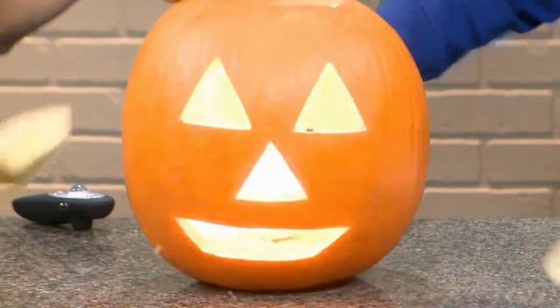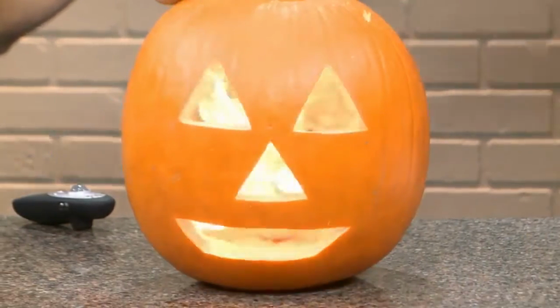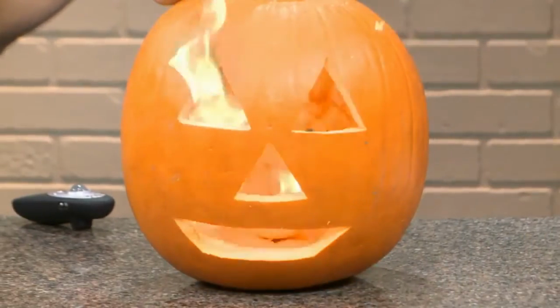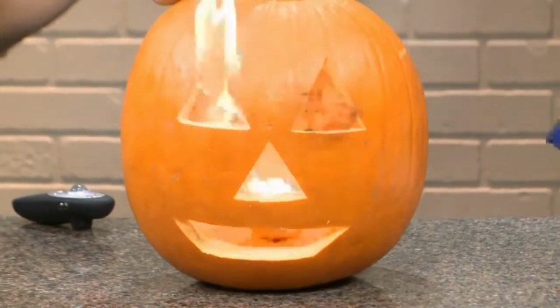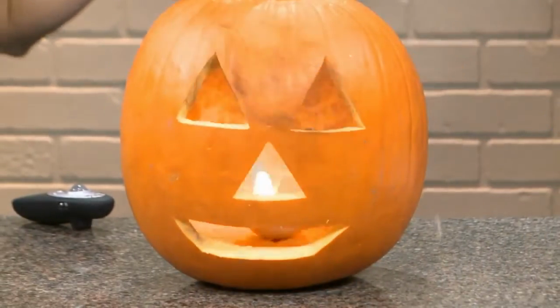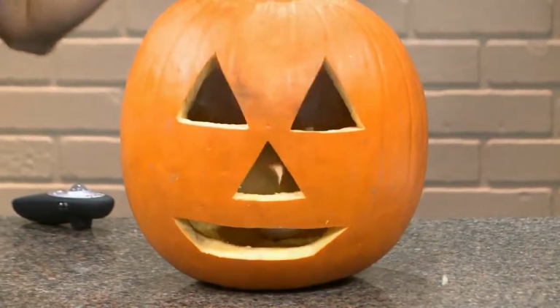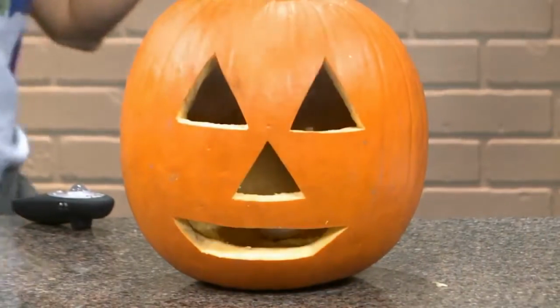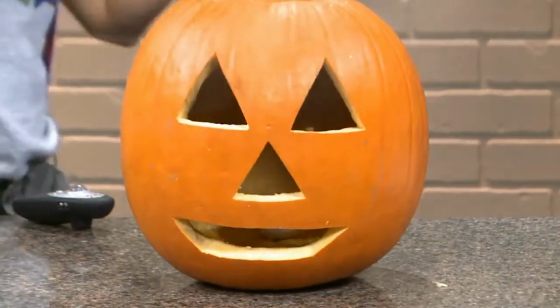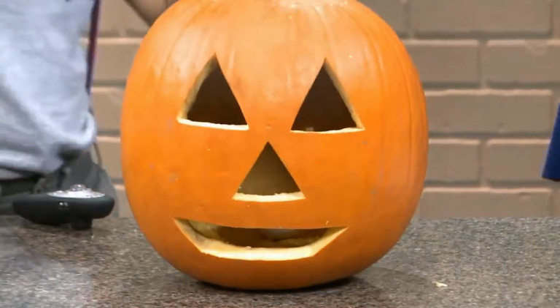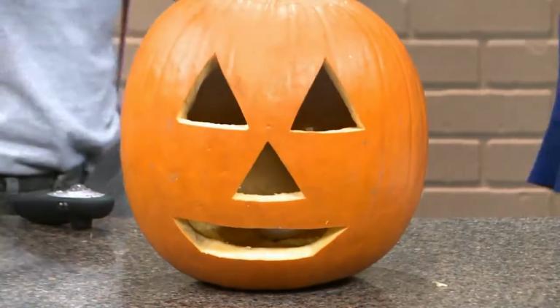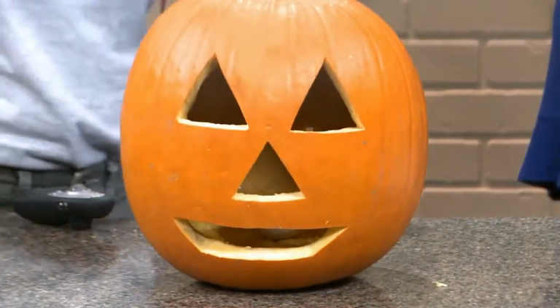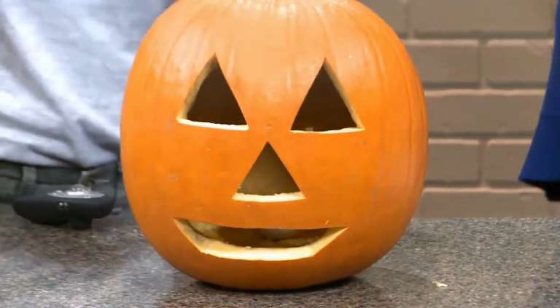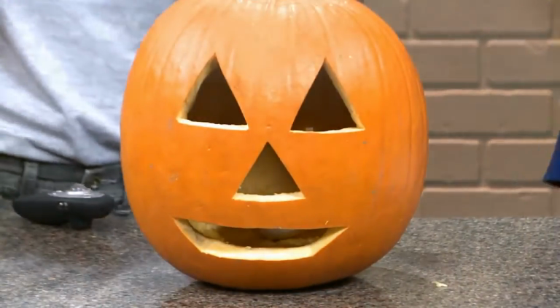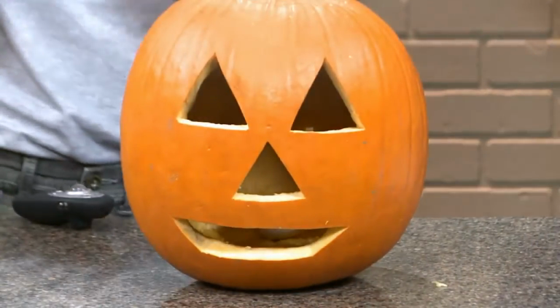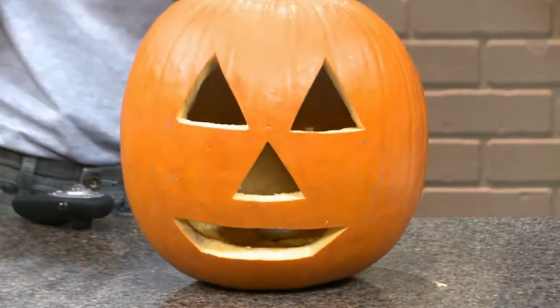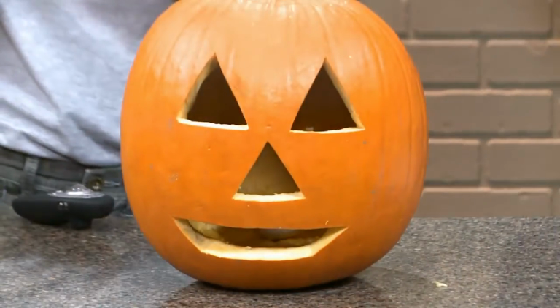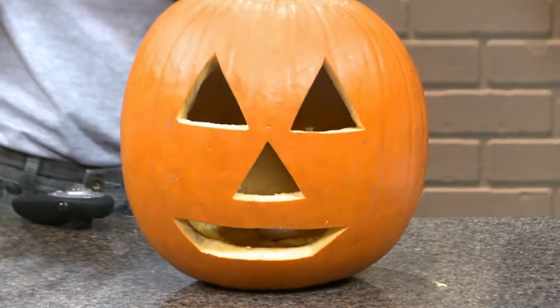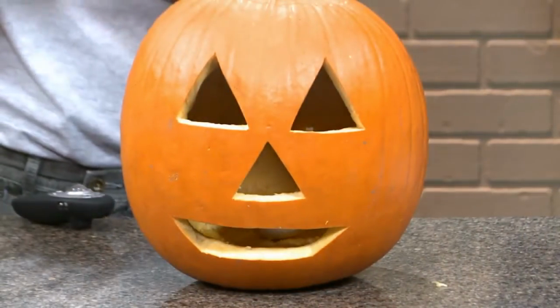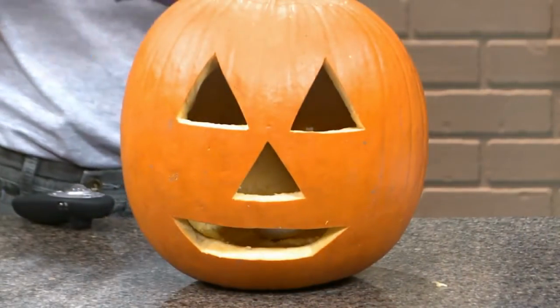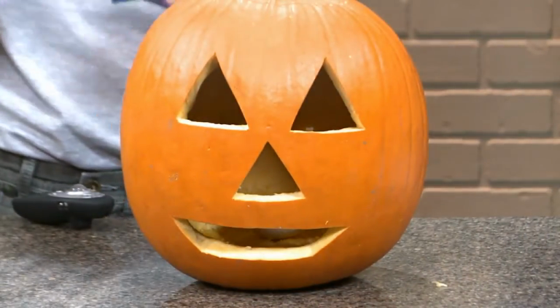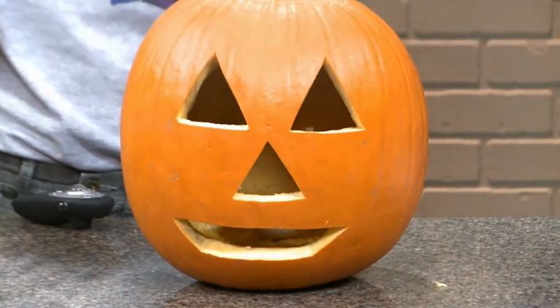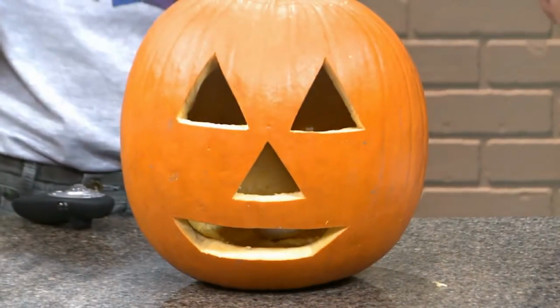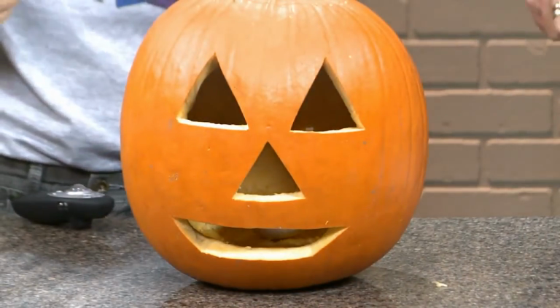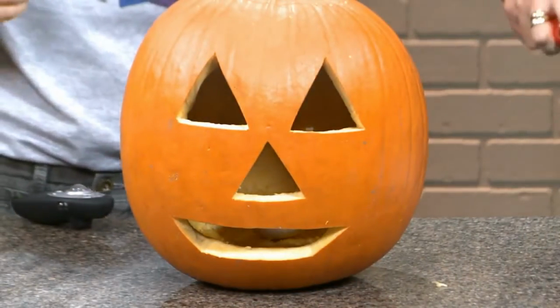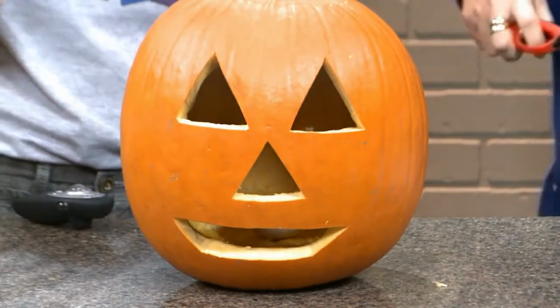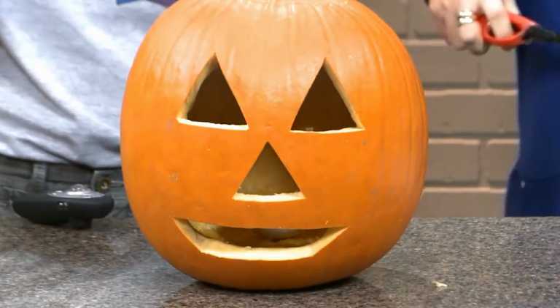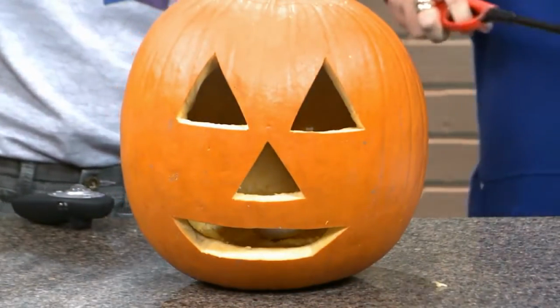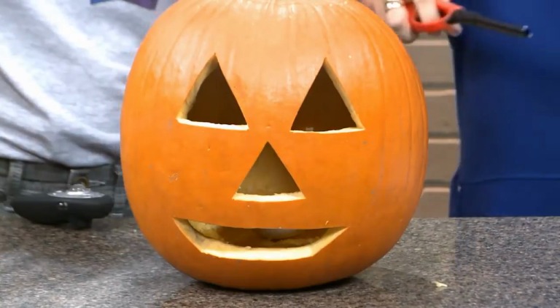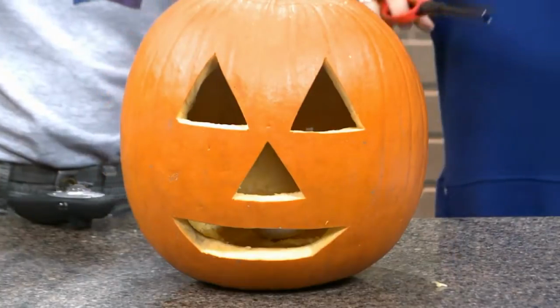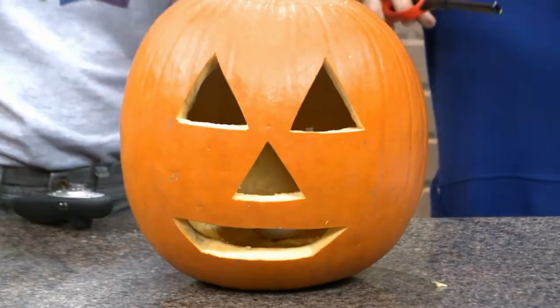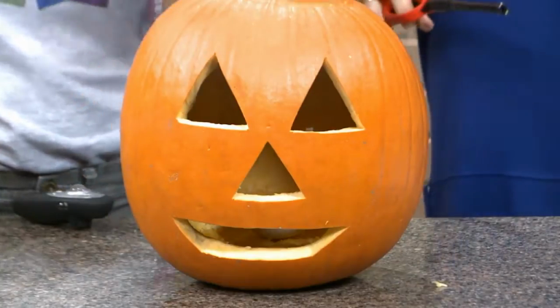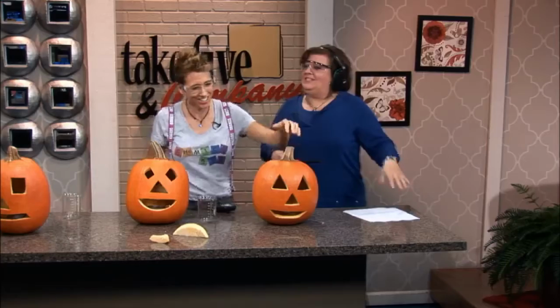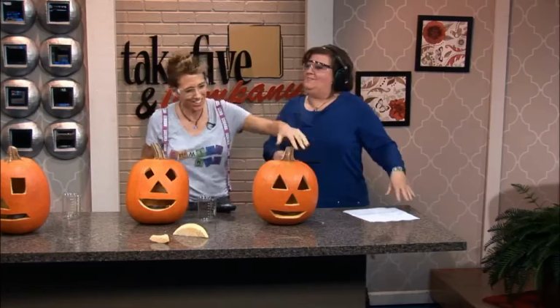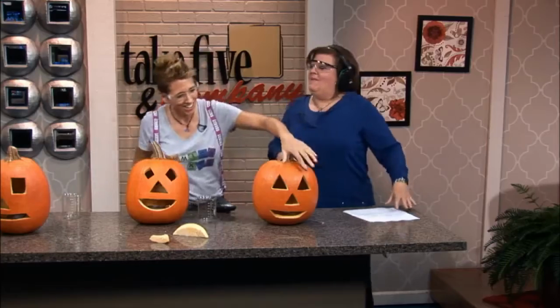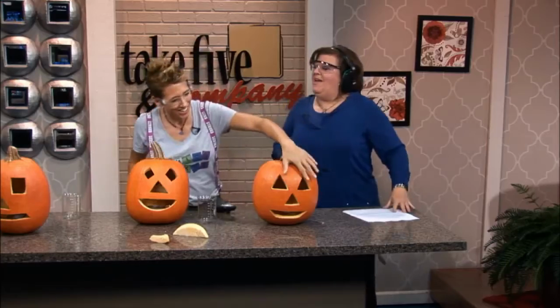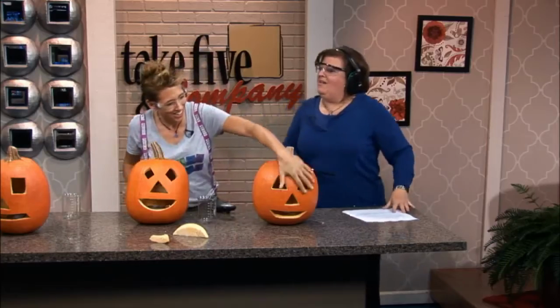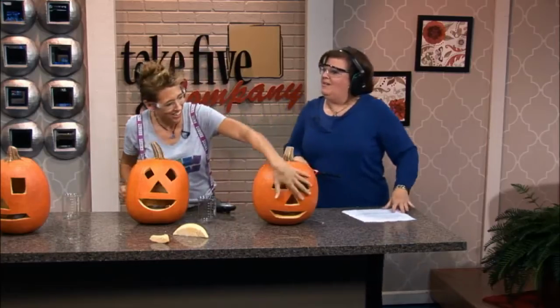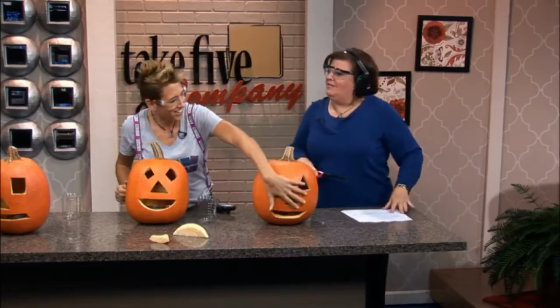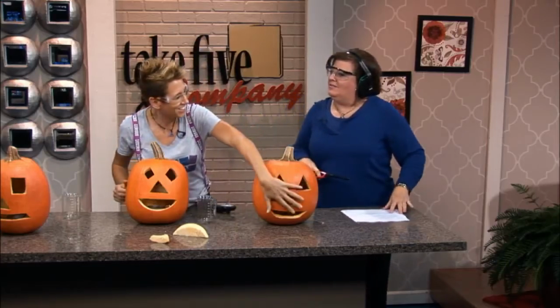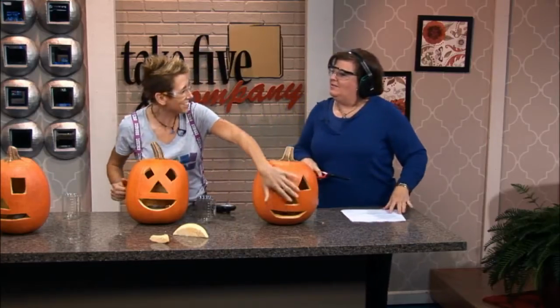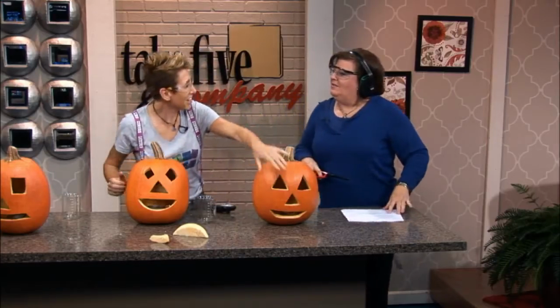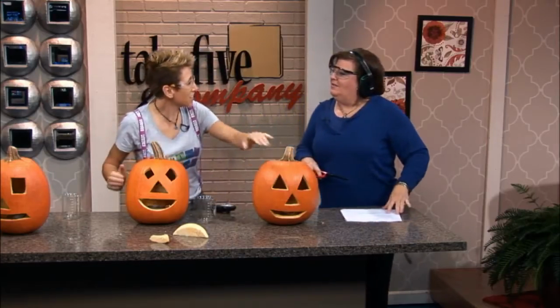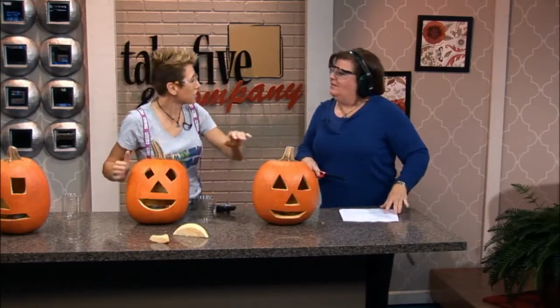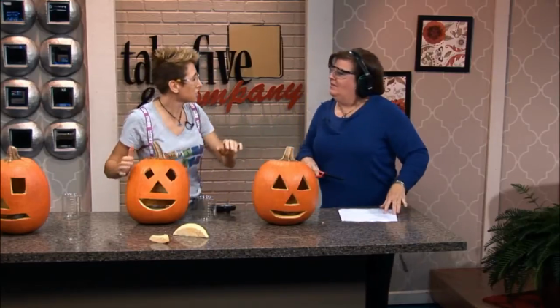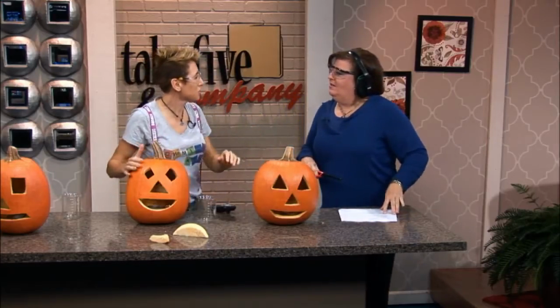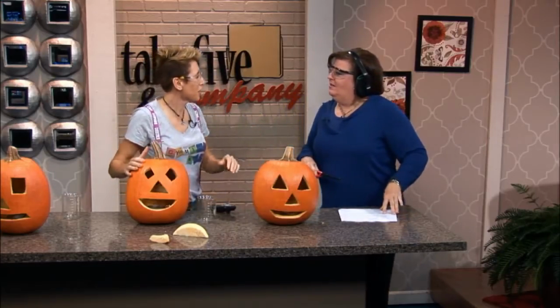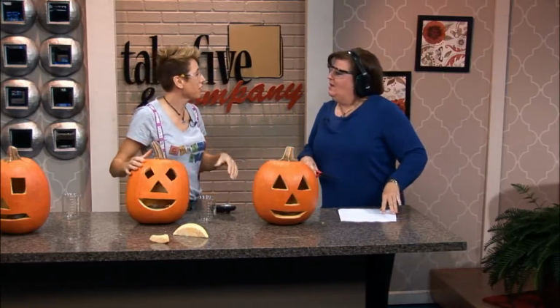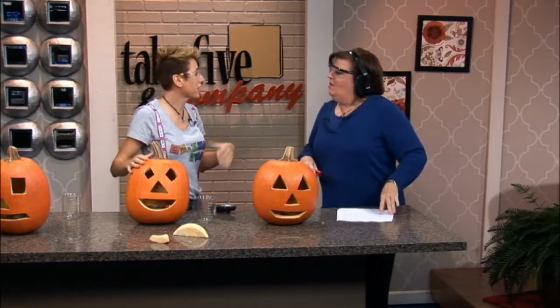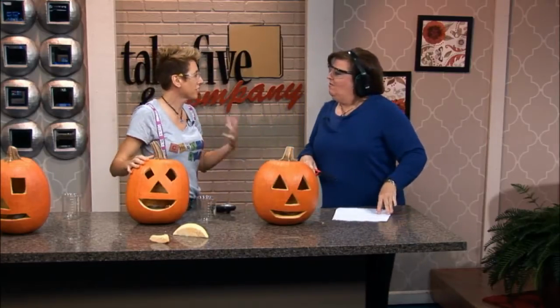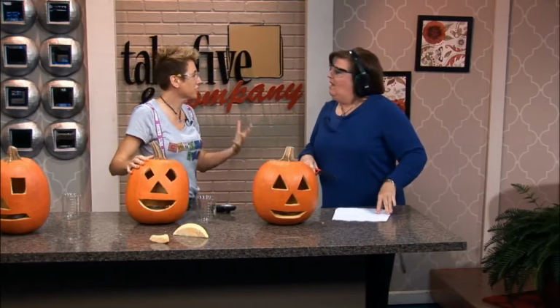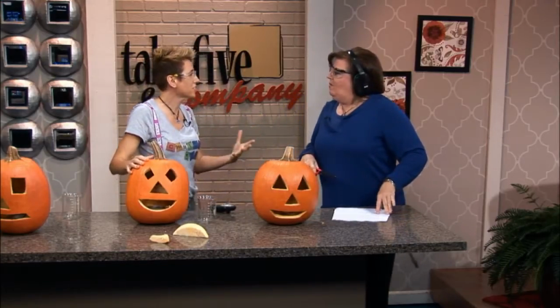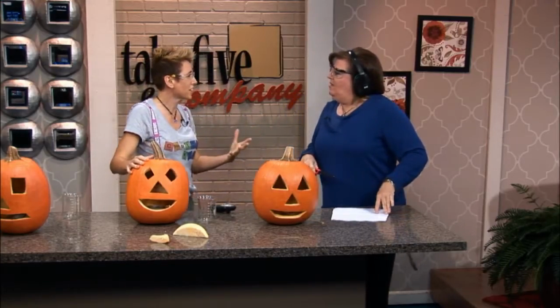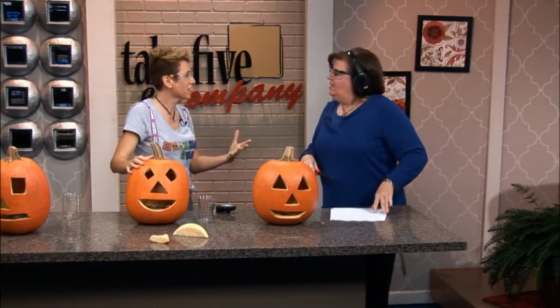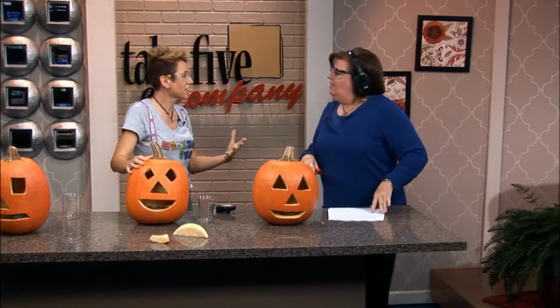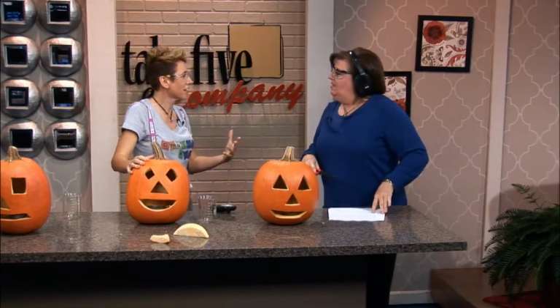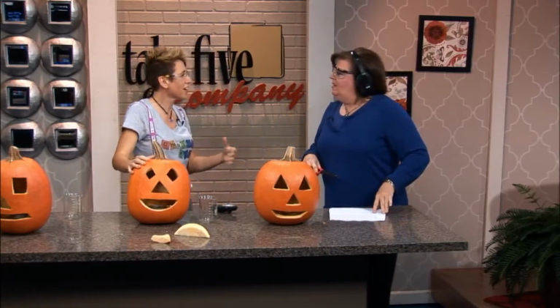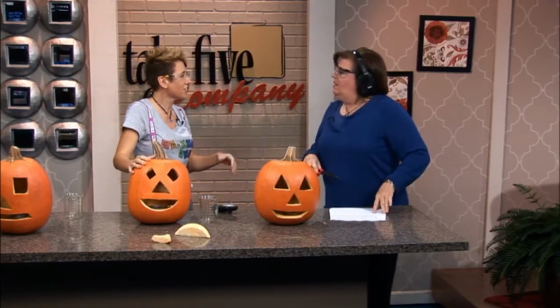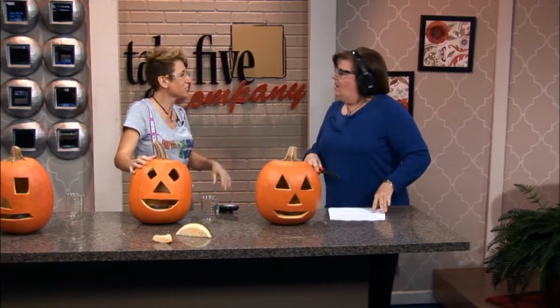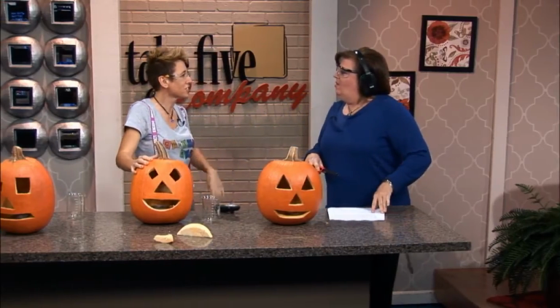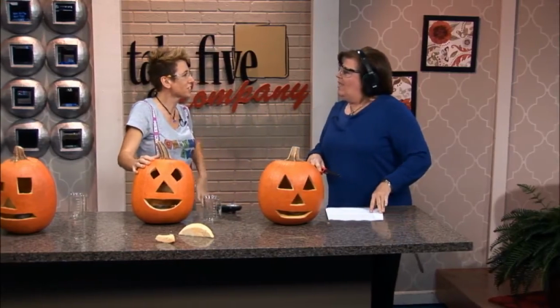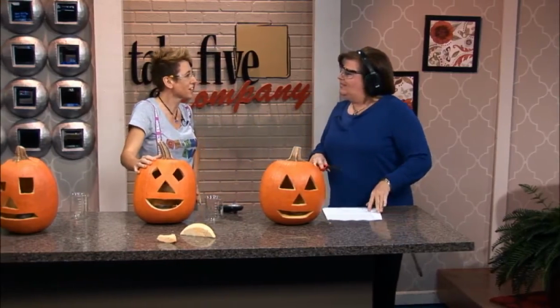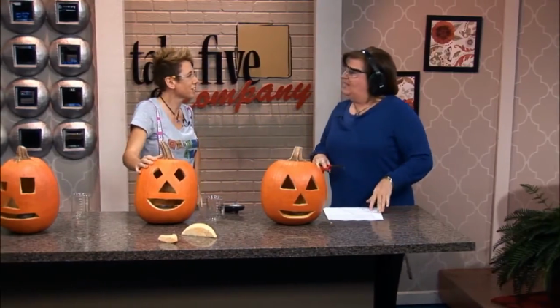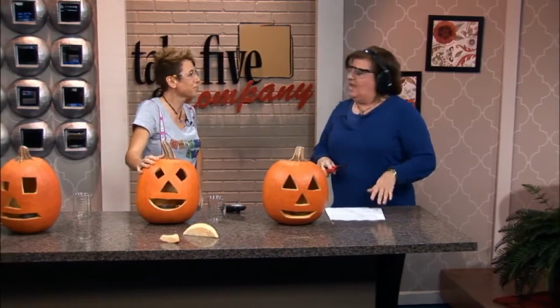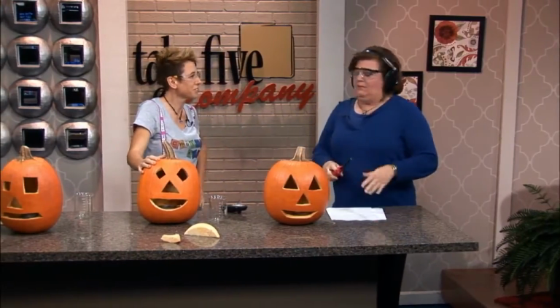Woo! There we go — that's how you carve pumpkins! It smells. Yeah, you can smell that — that's the acetylene gas.